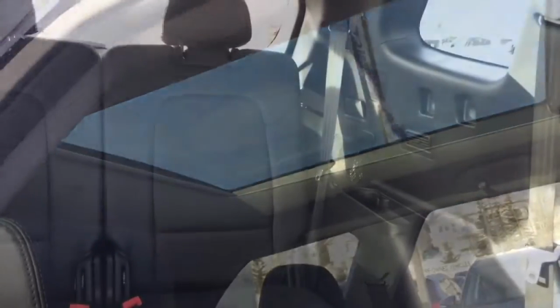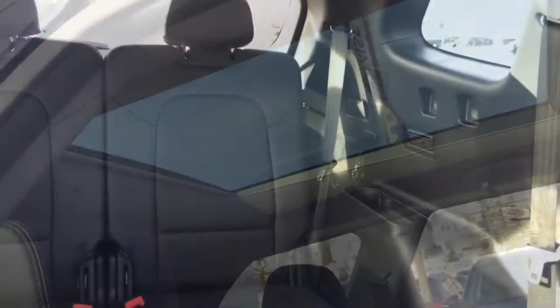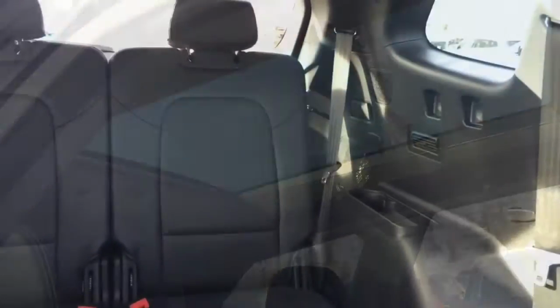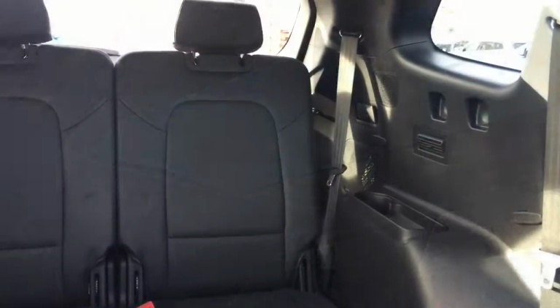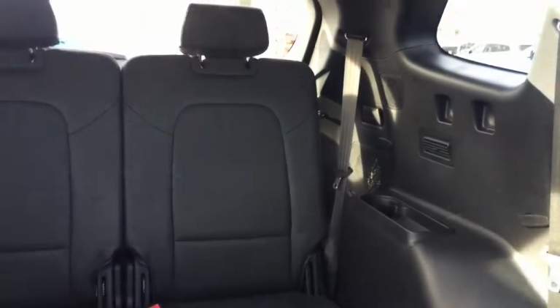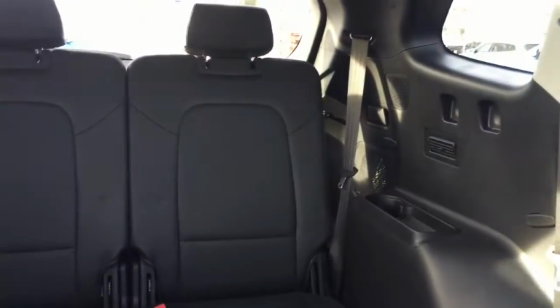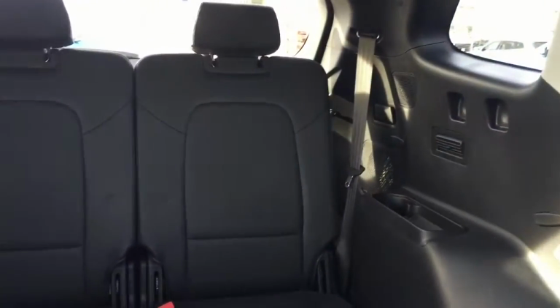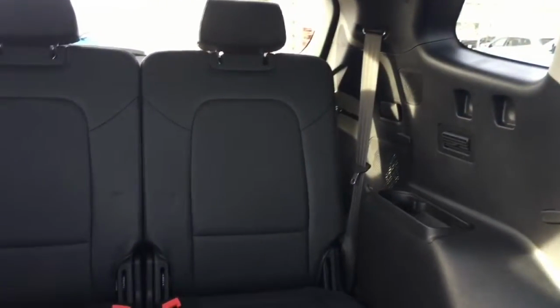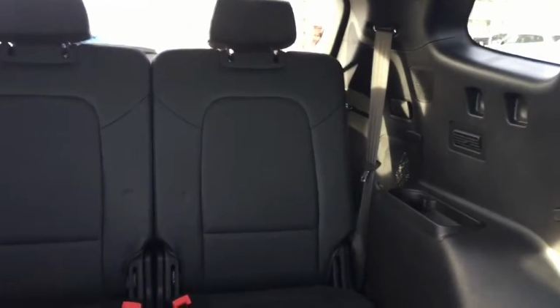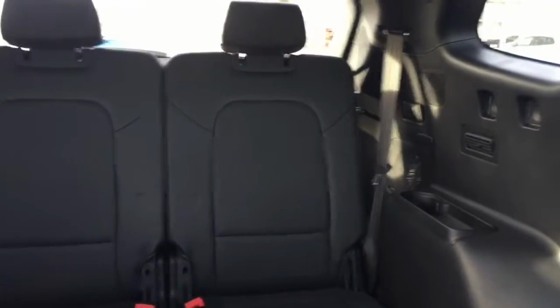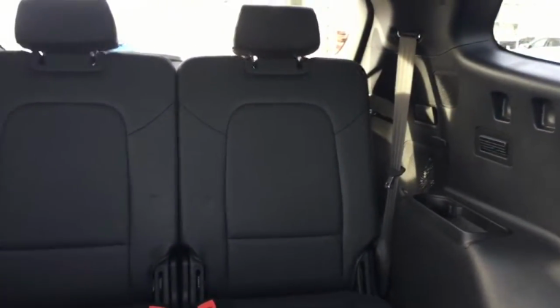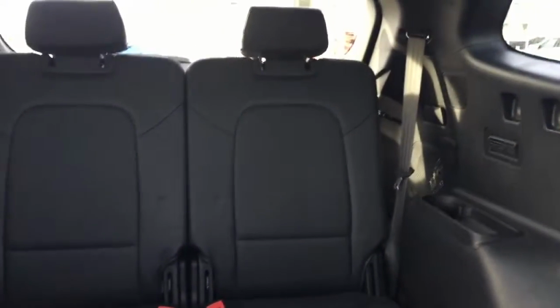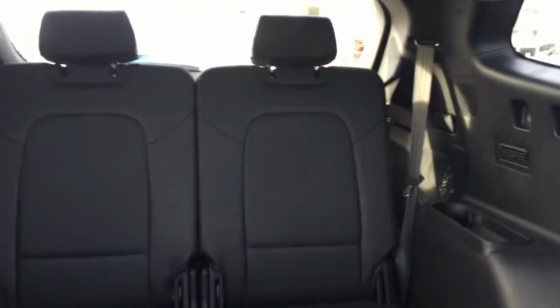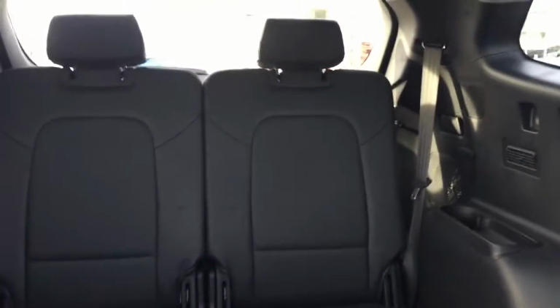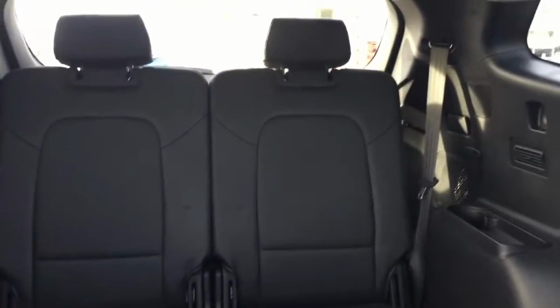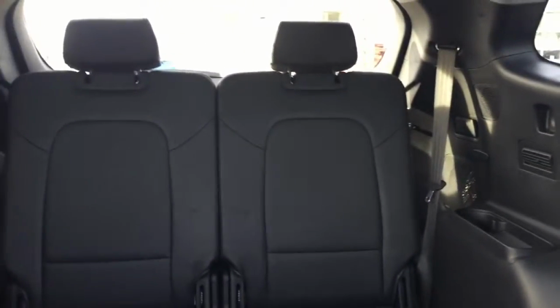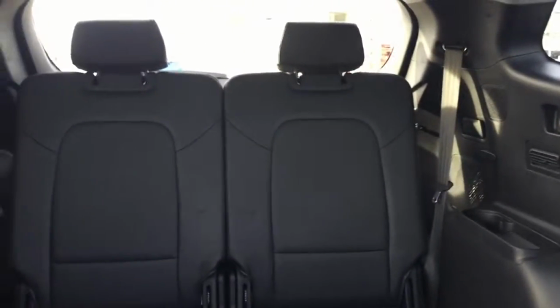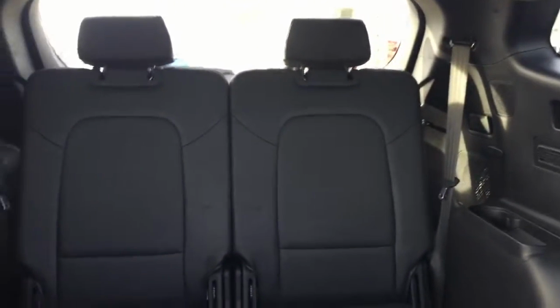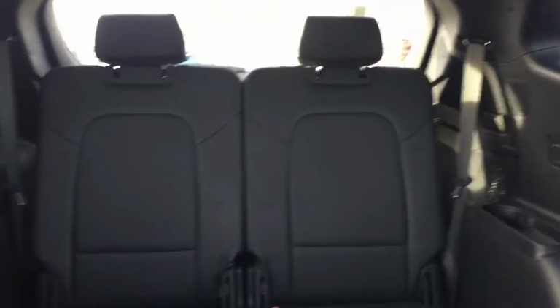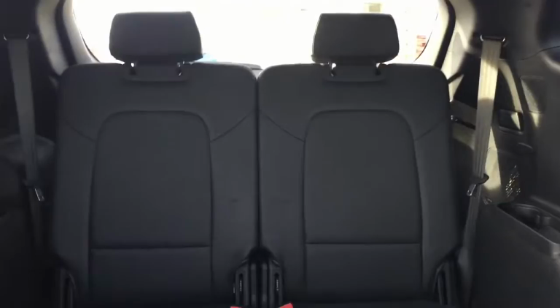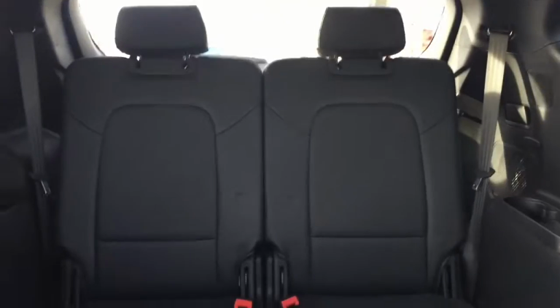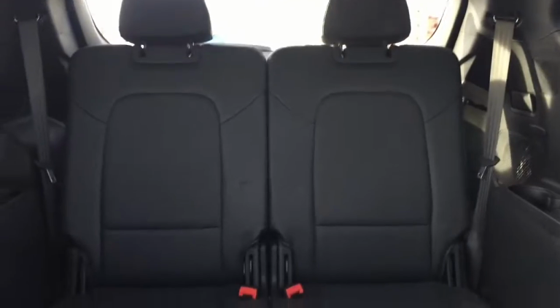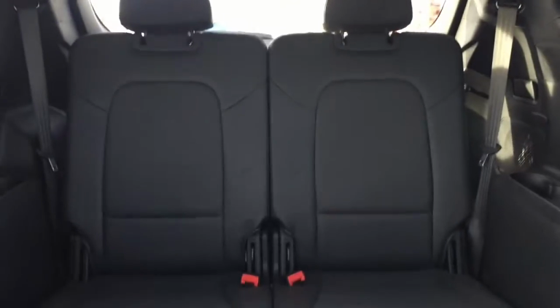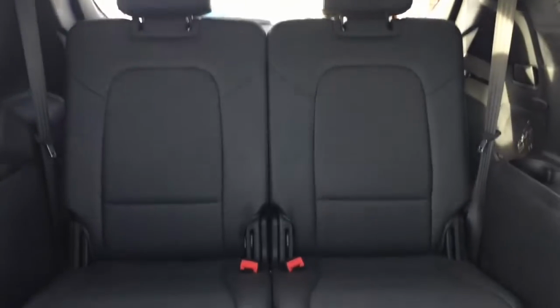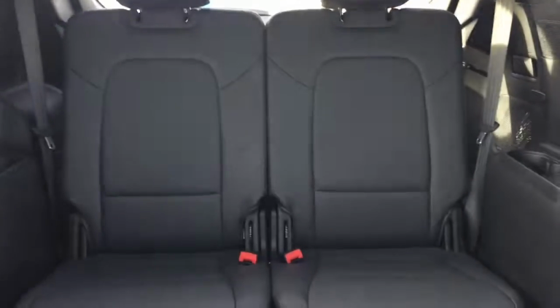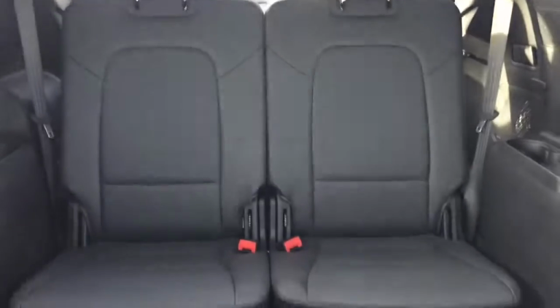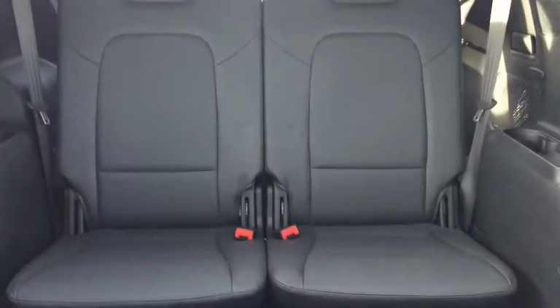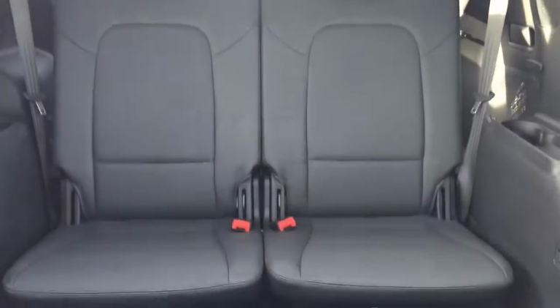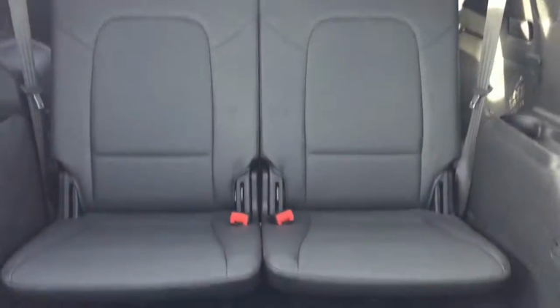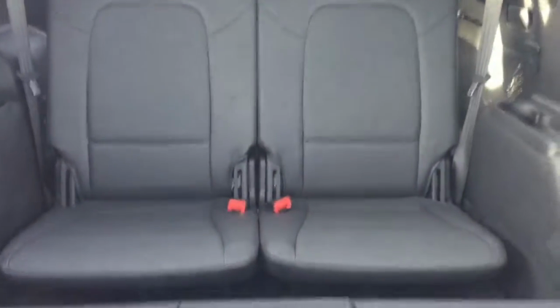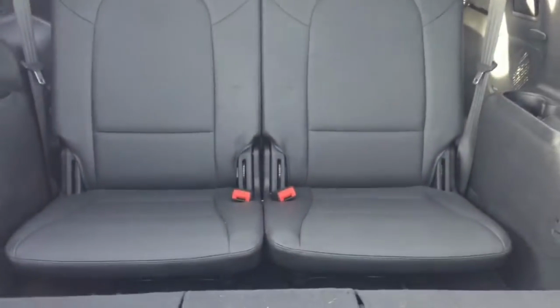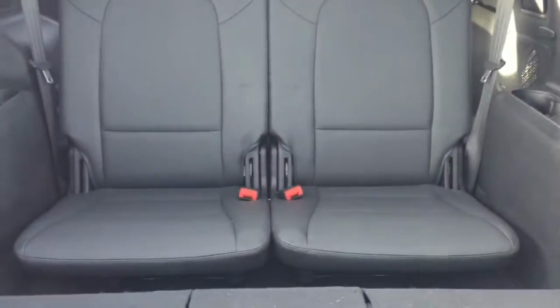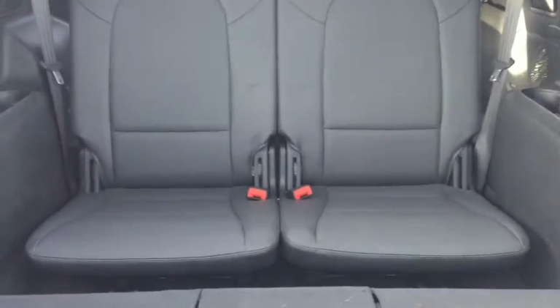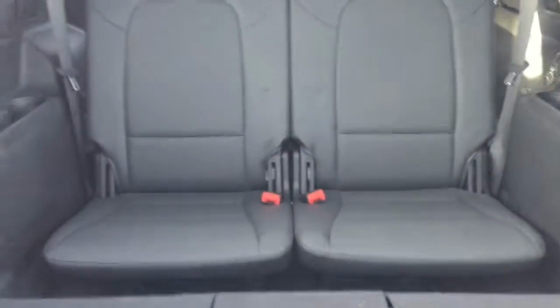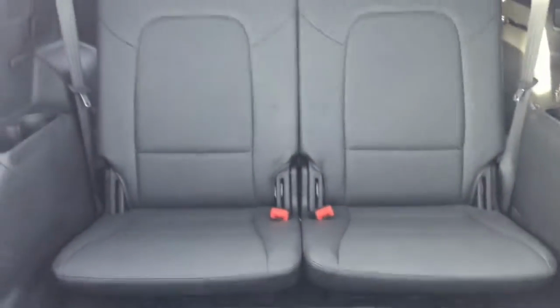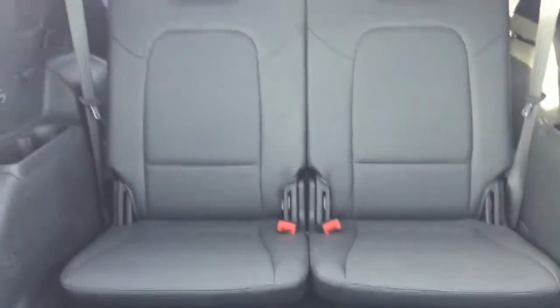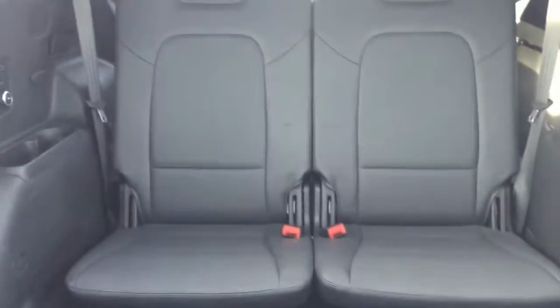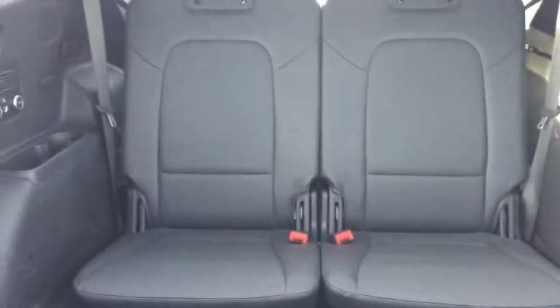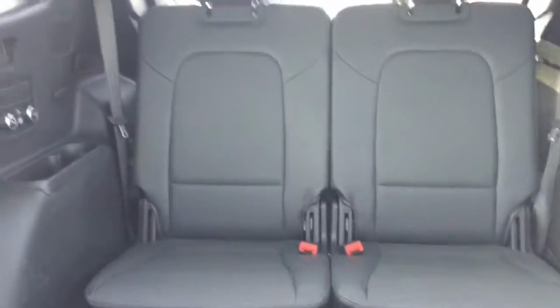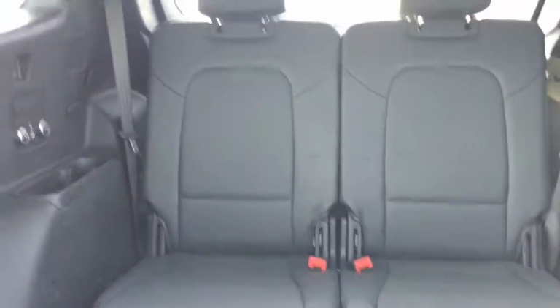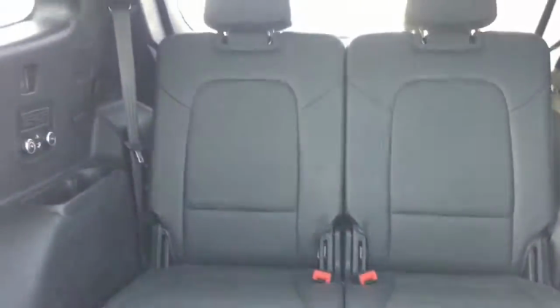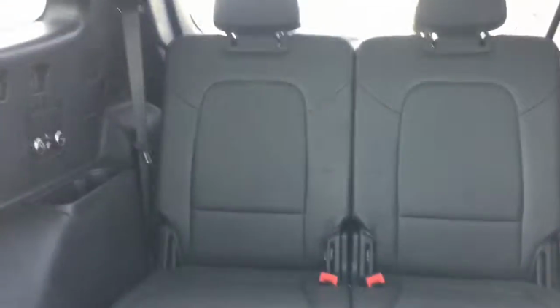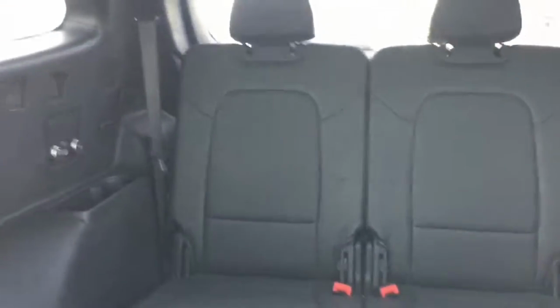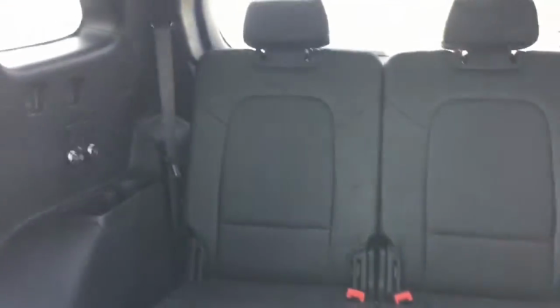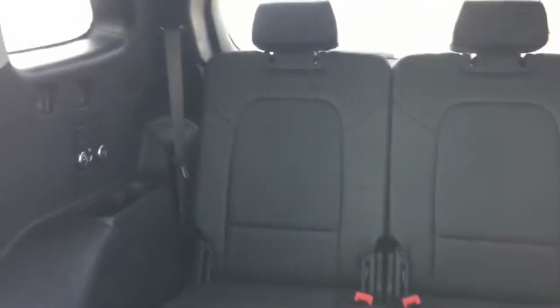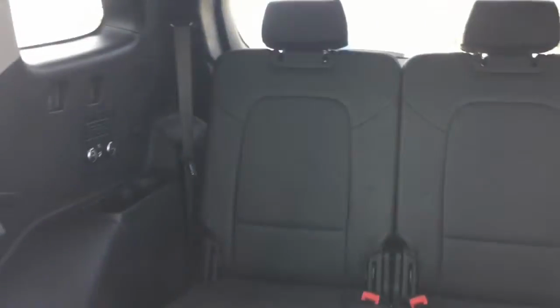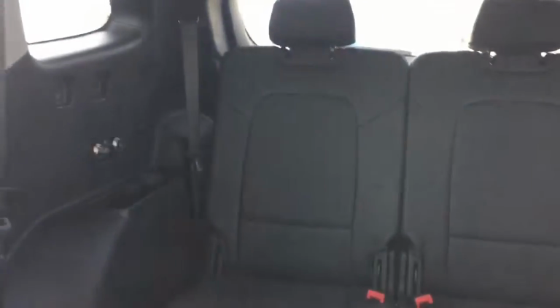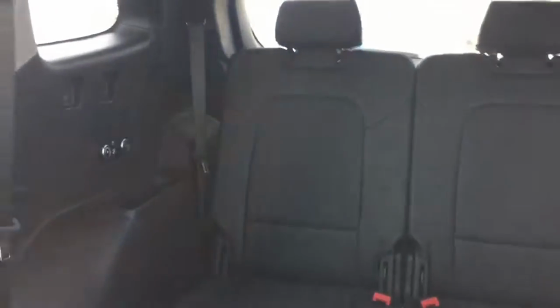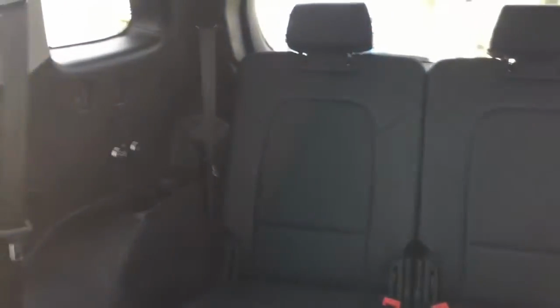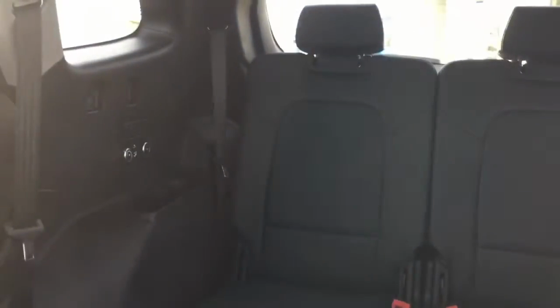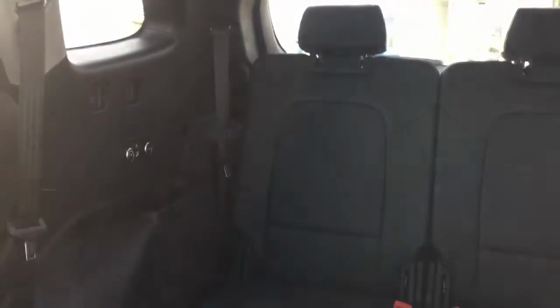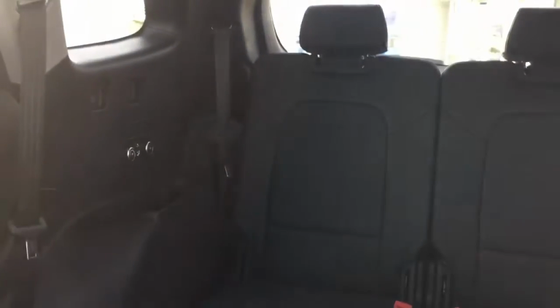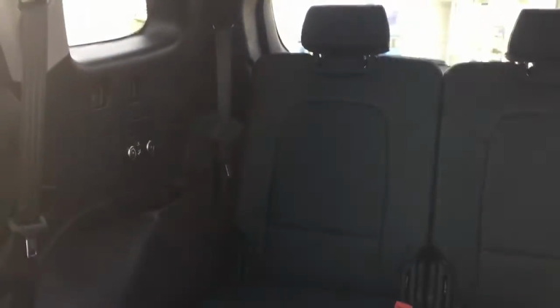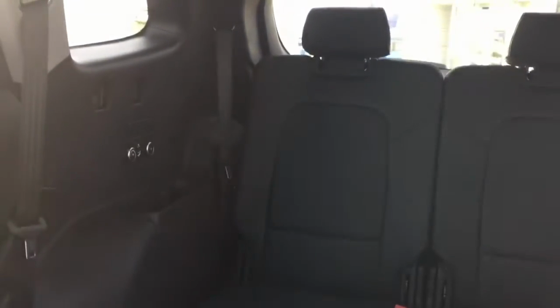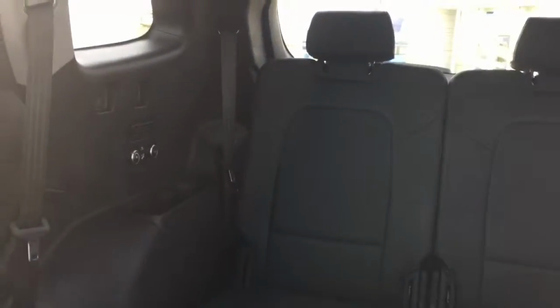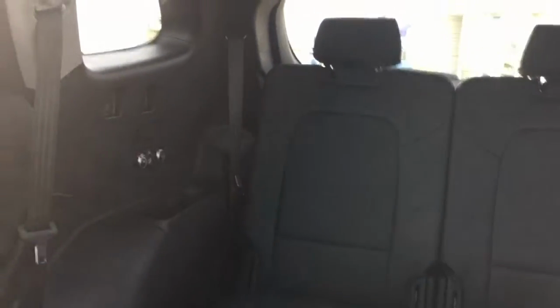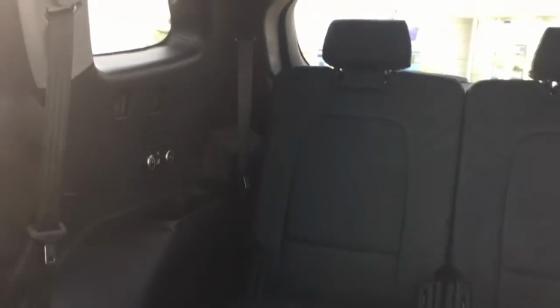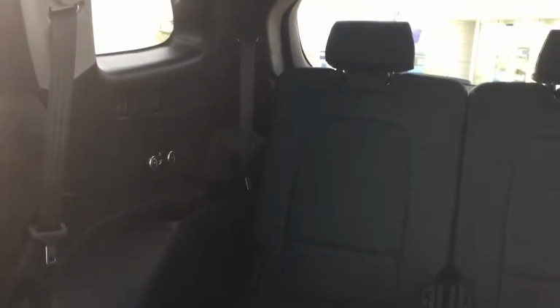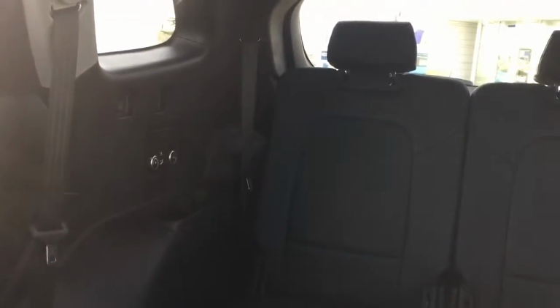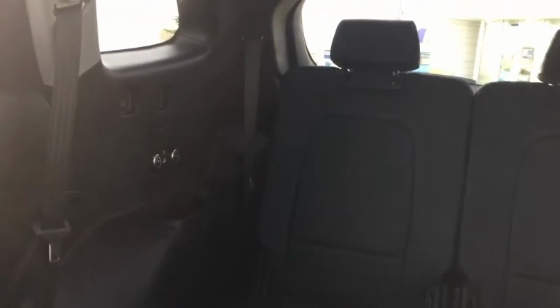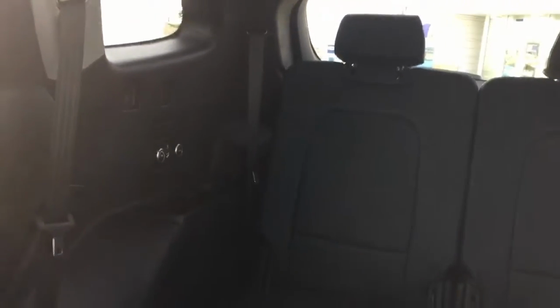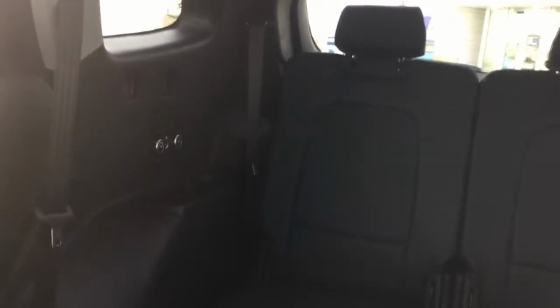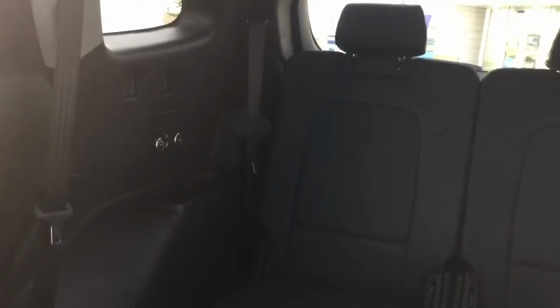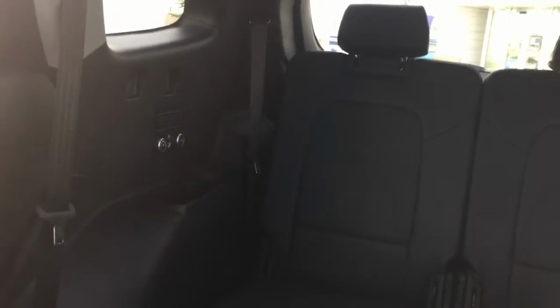There is room for two more in the third row, making the Santa Fe a seven seater. They've also got their own climate control in the back.